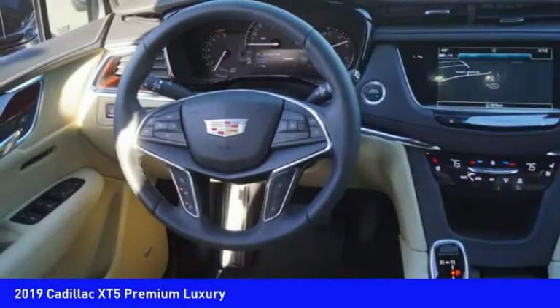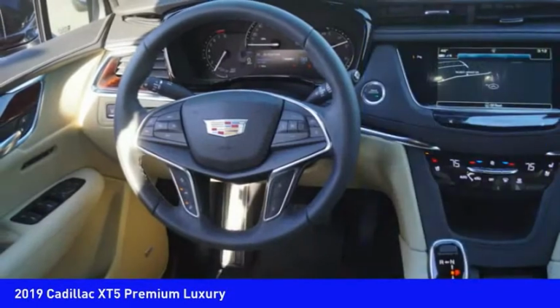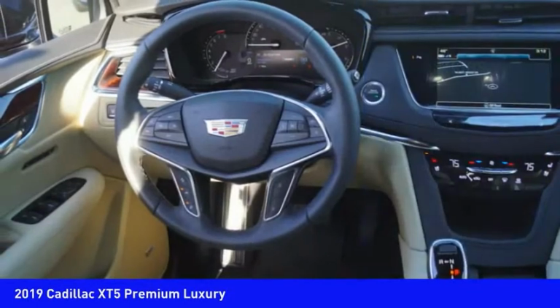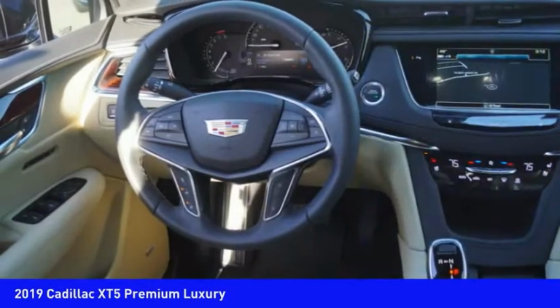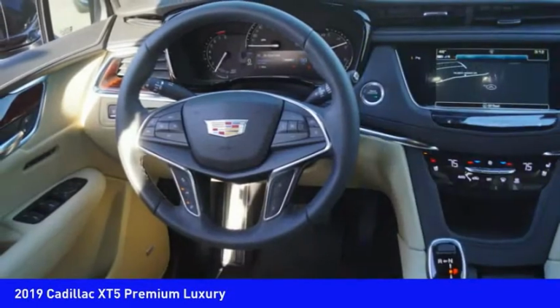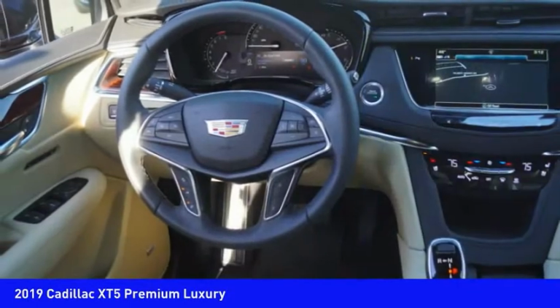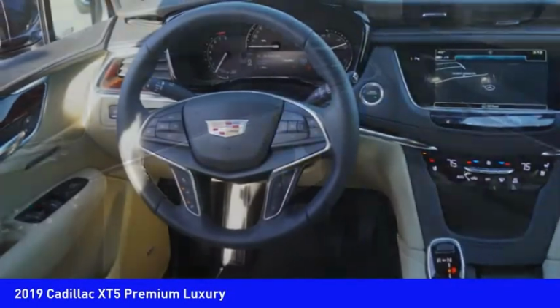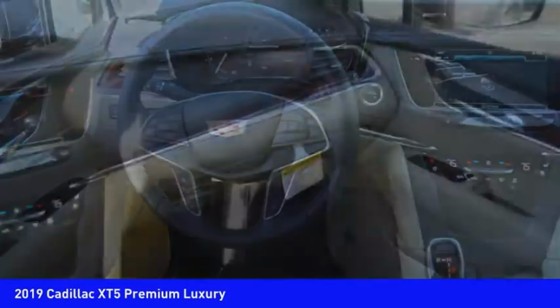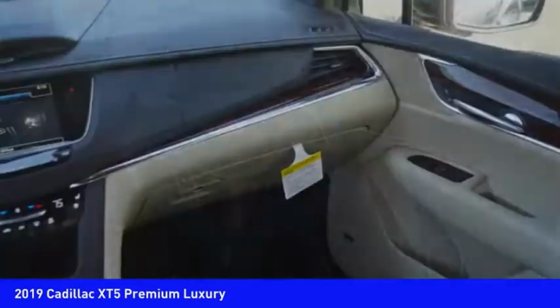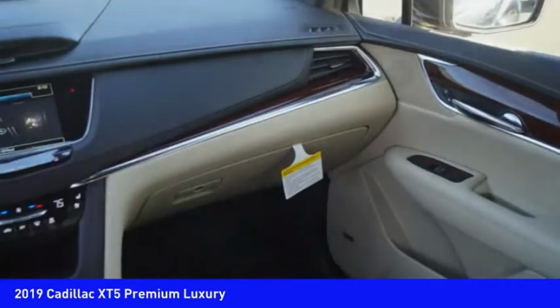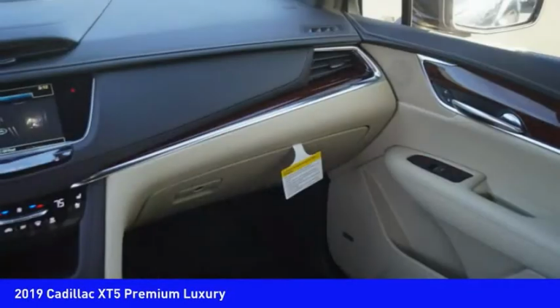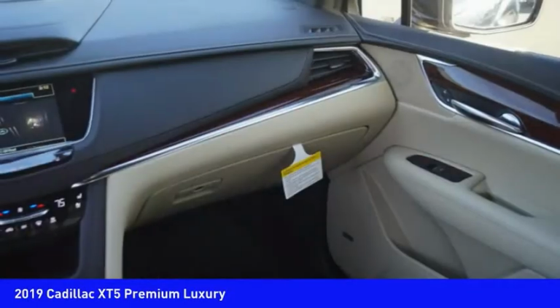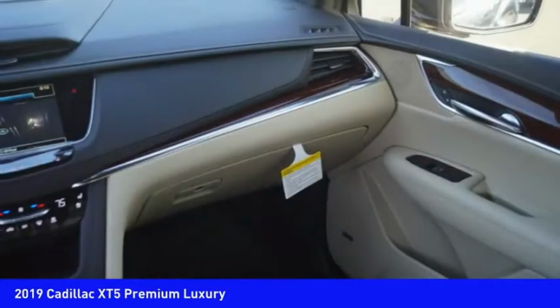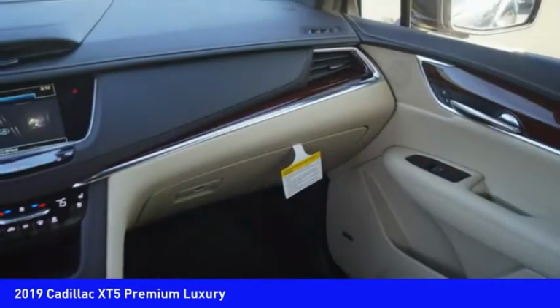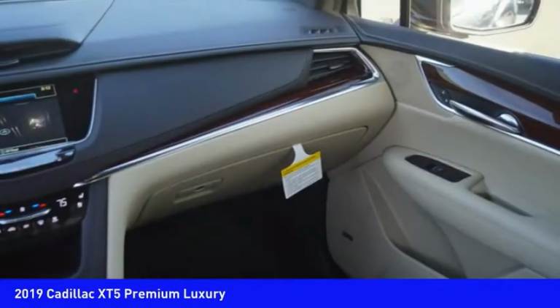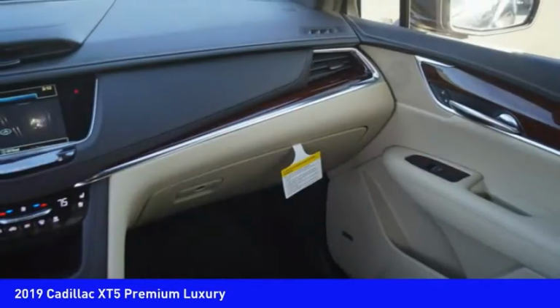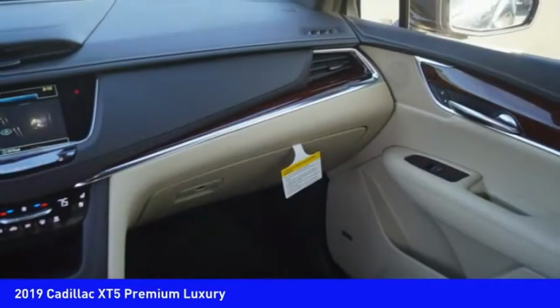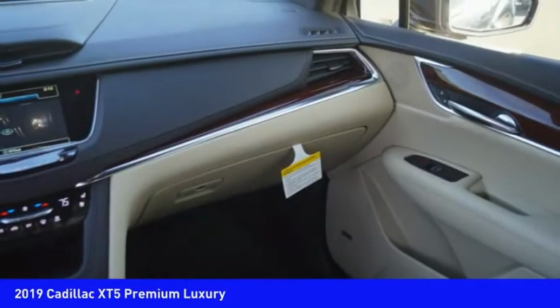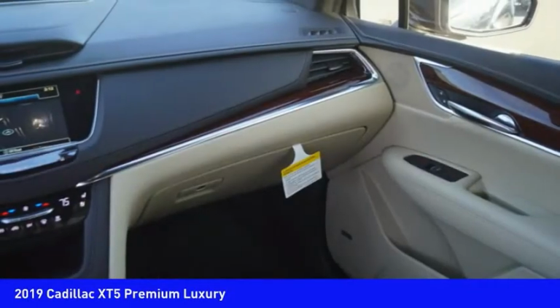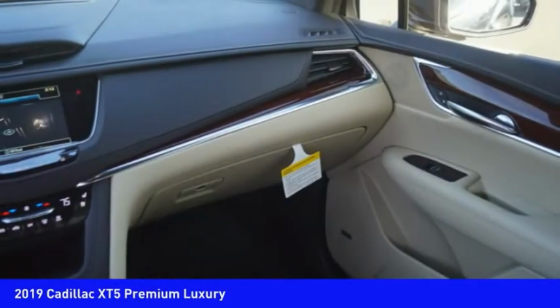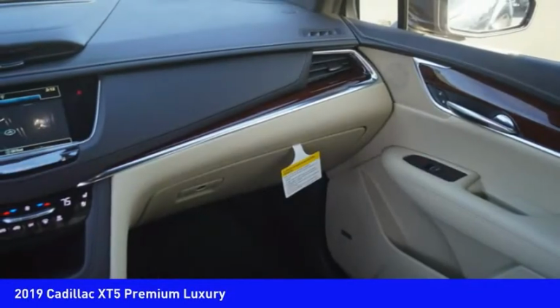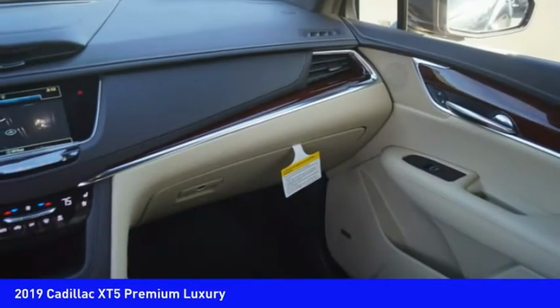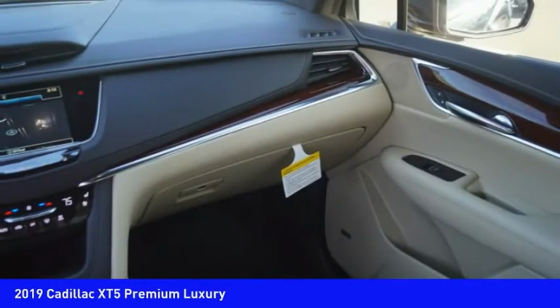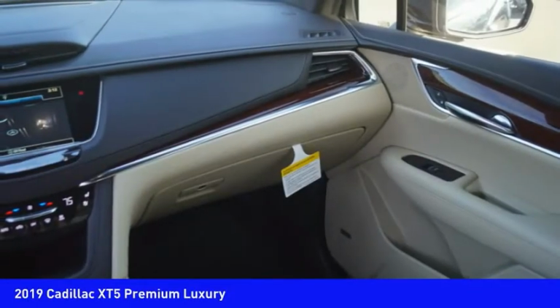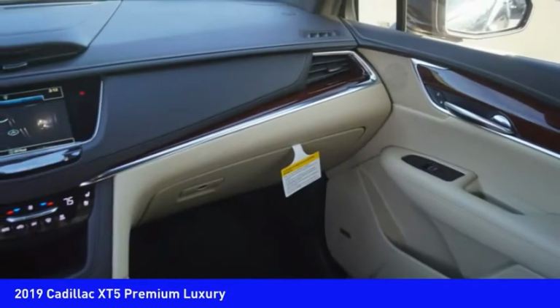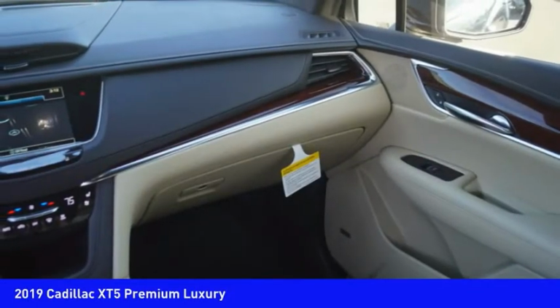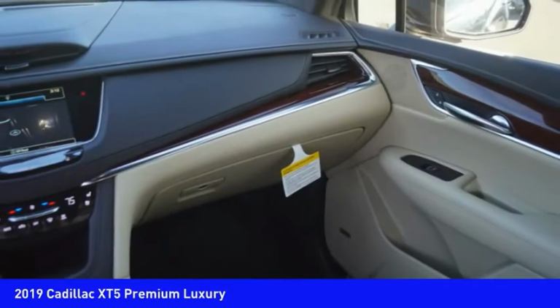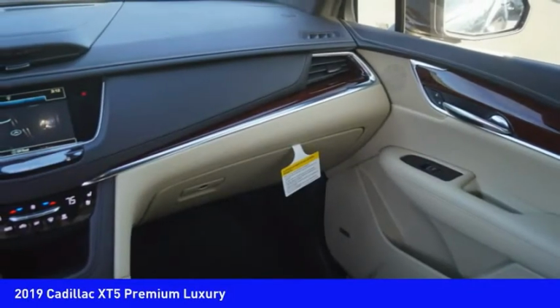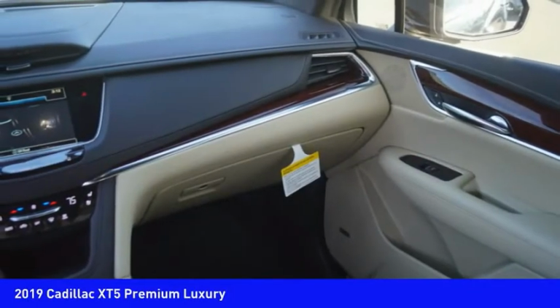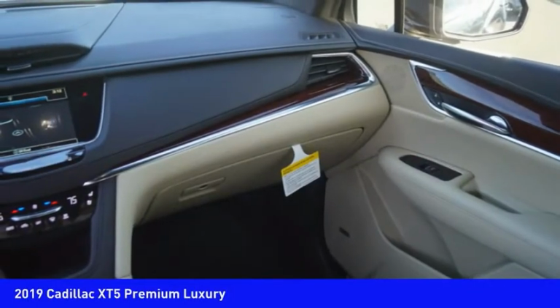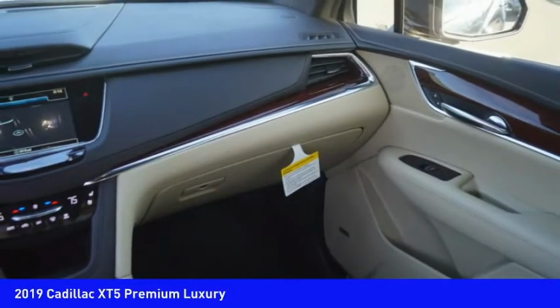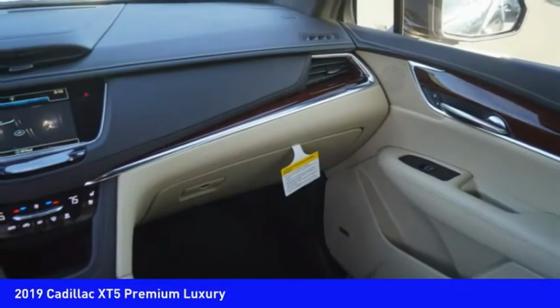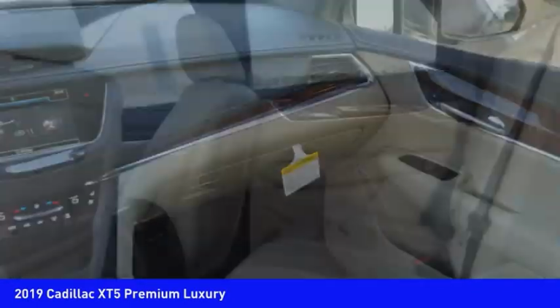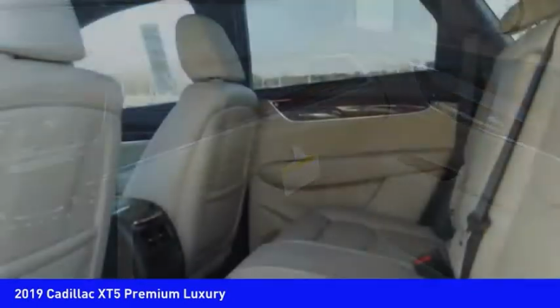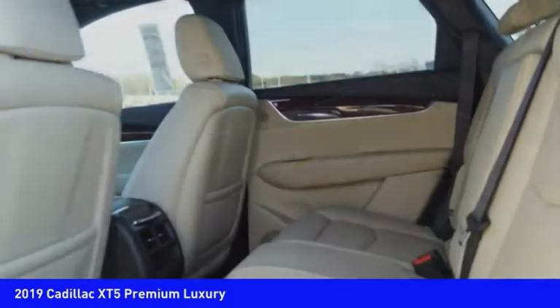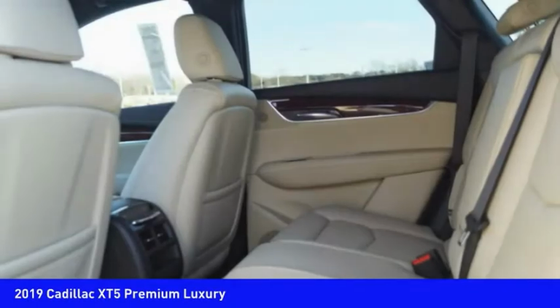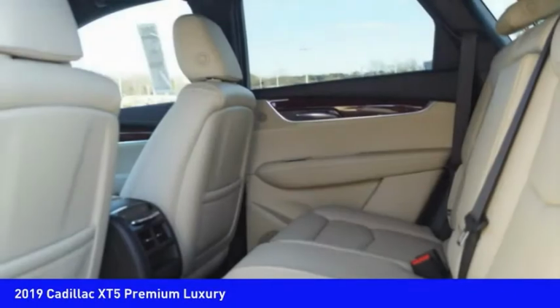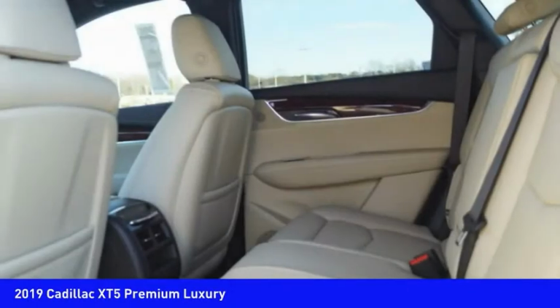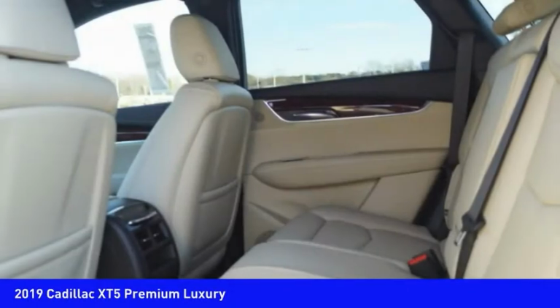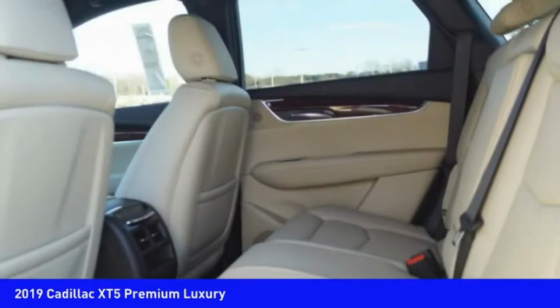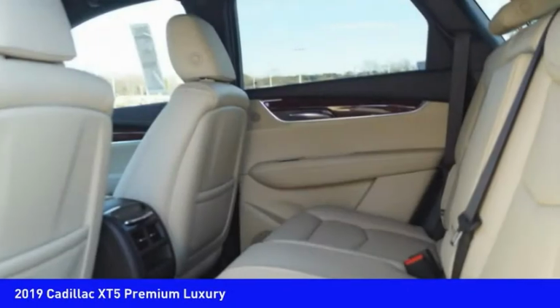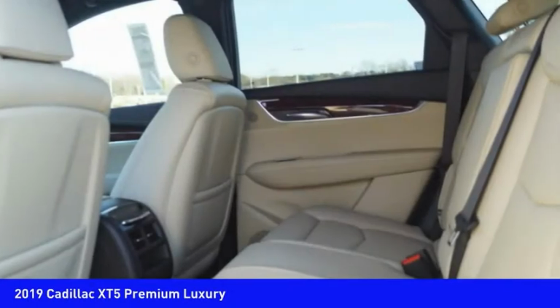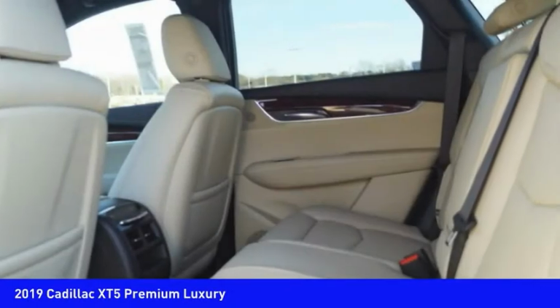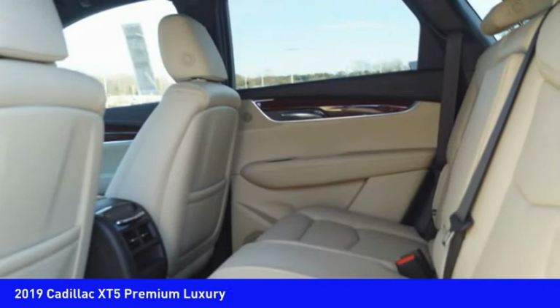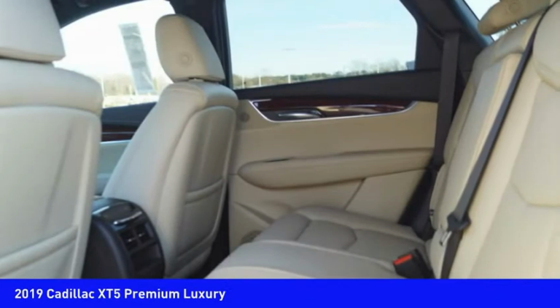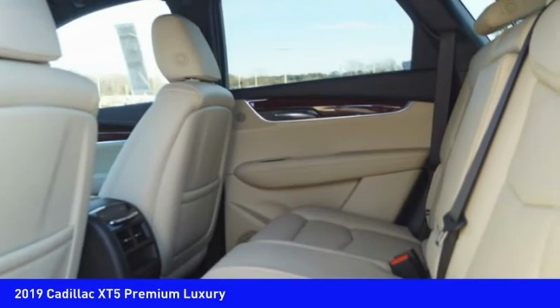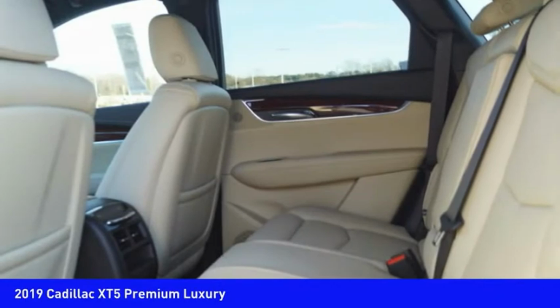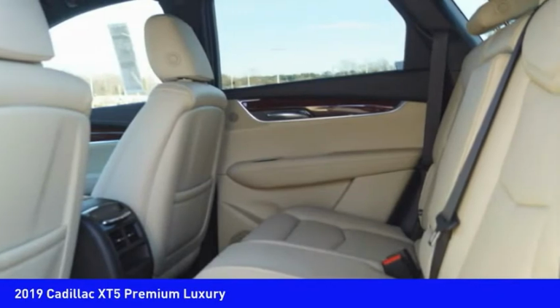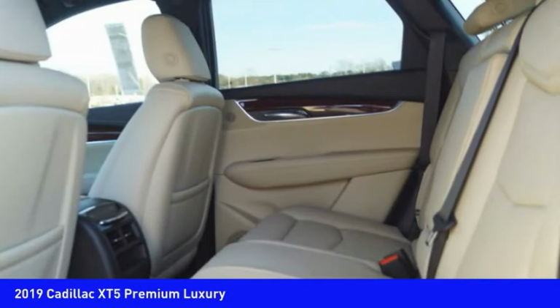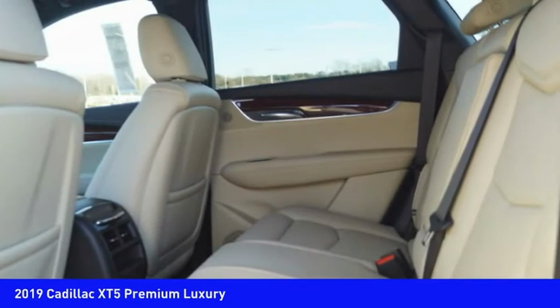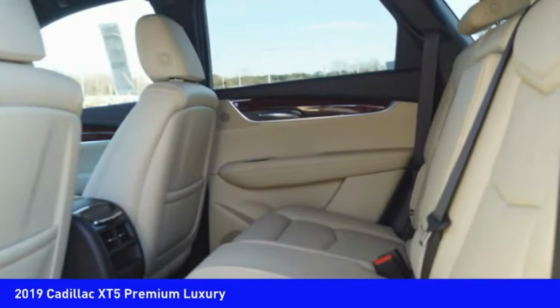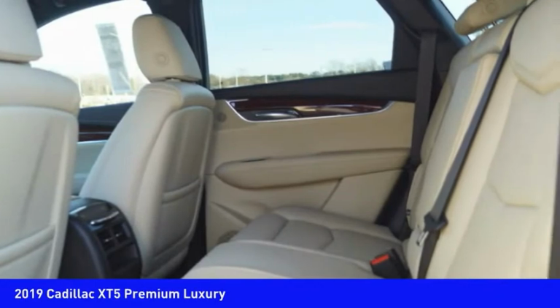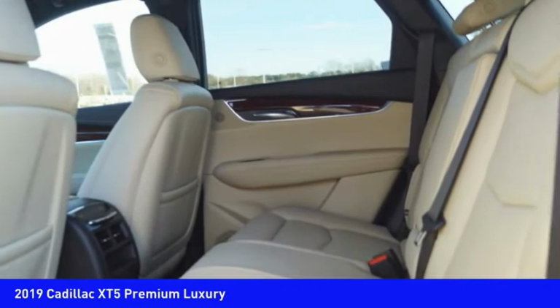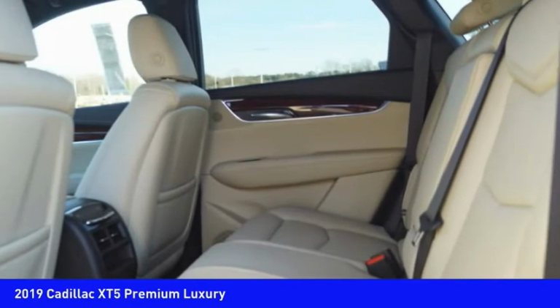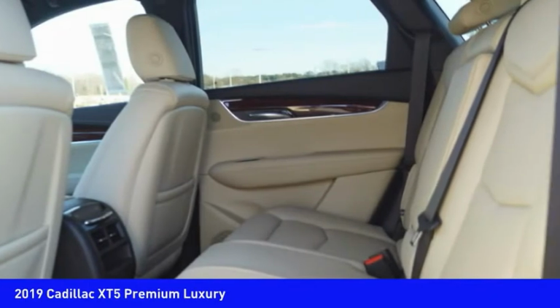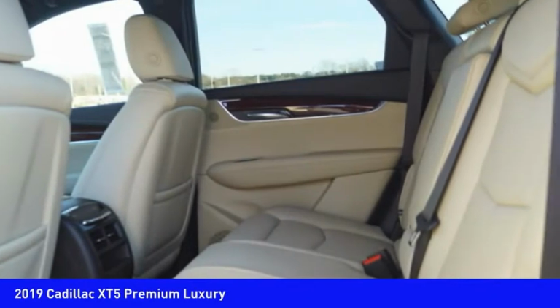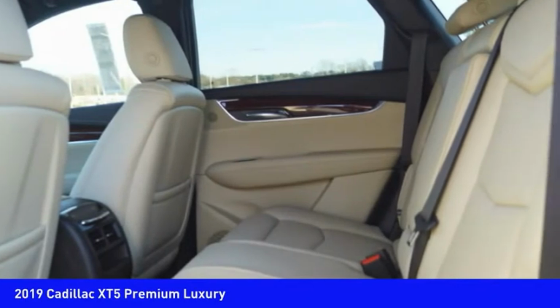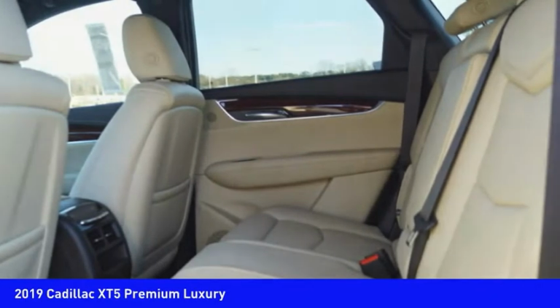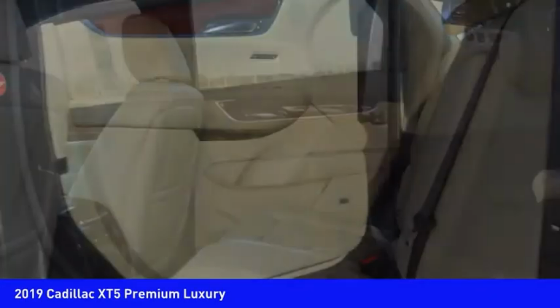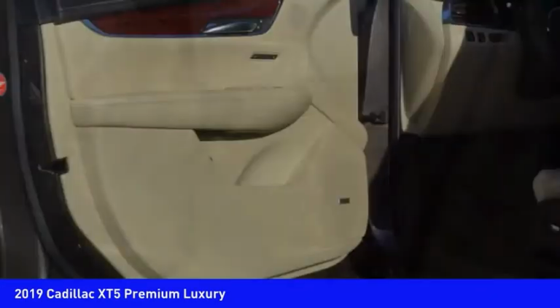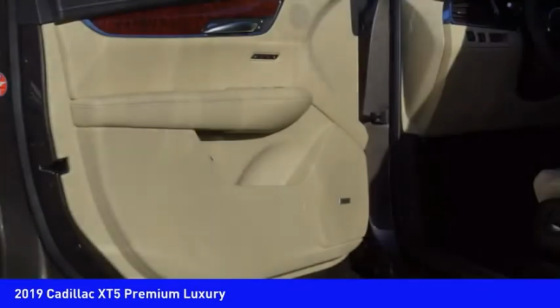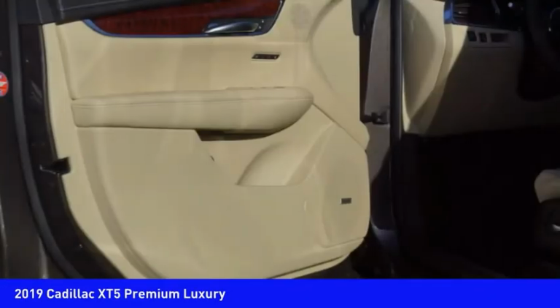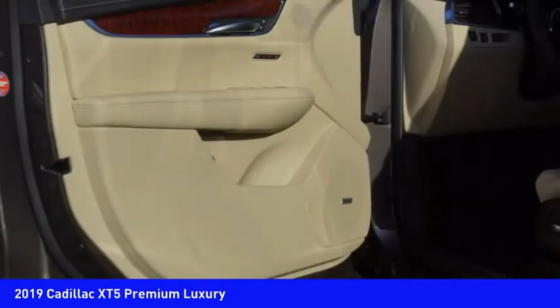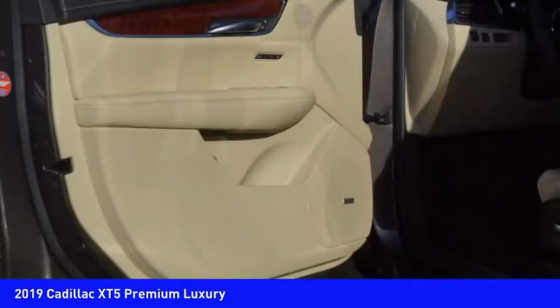Voice activated navigation system. Rear view camera. Leather trim seats. Your new ride is just a phone call away.